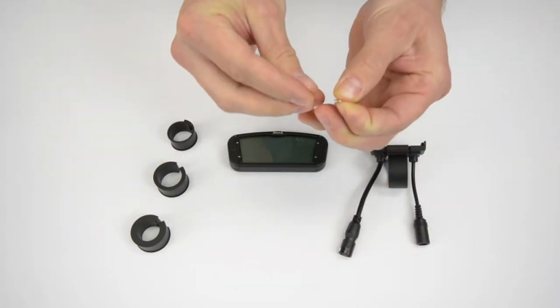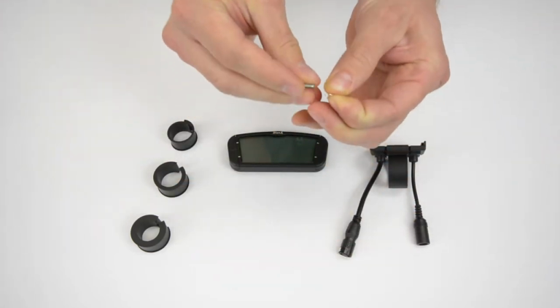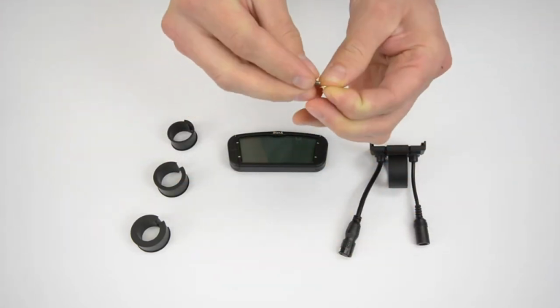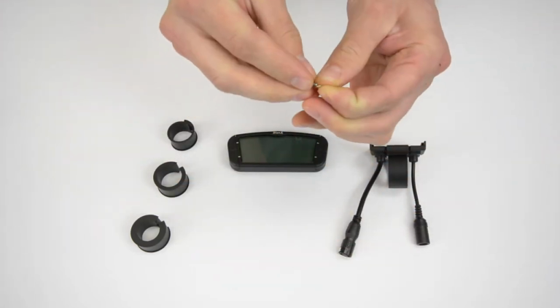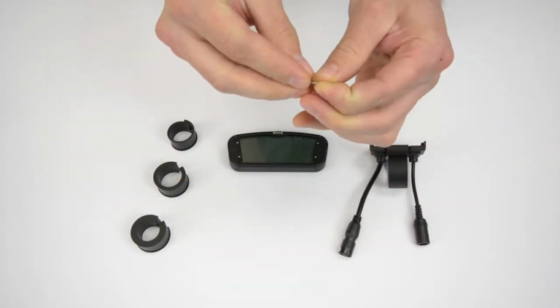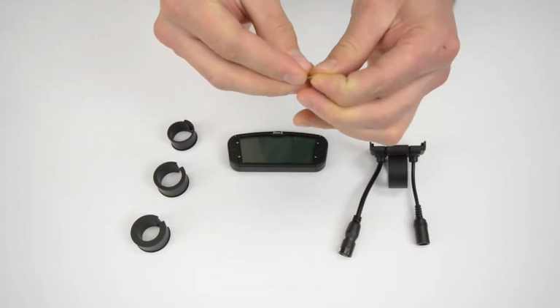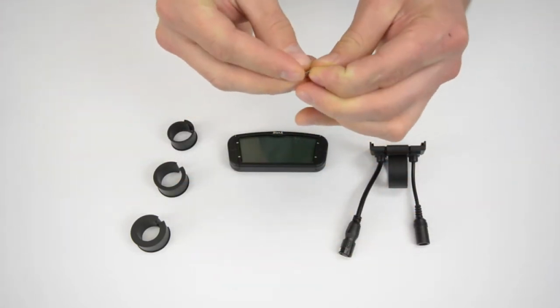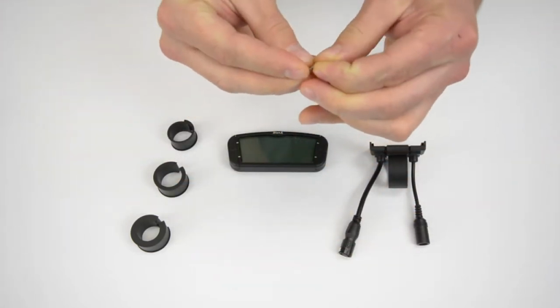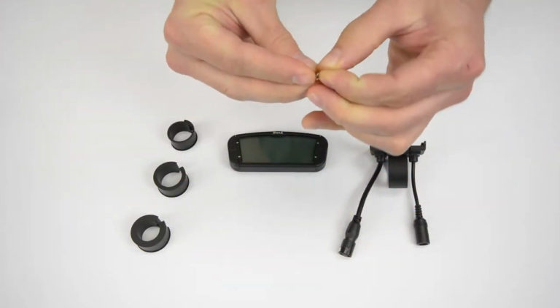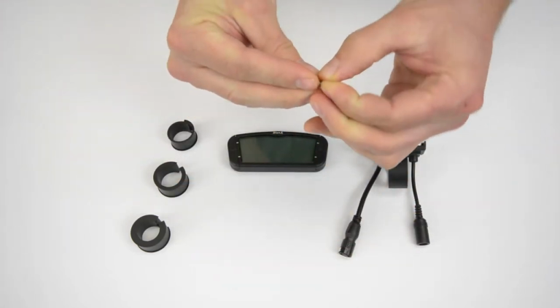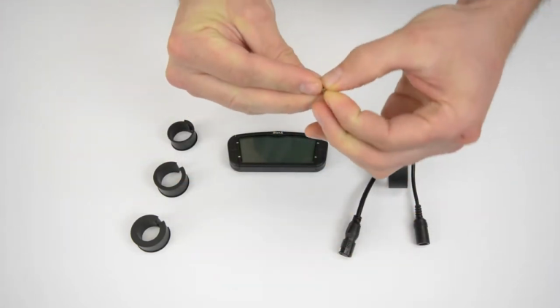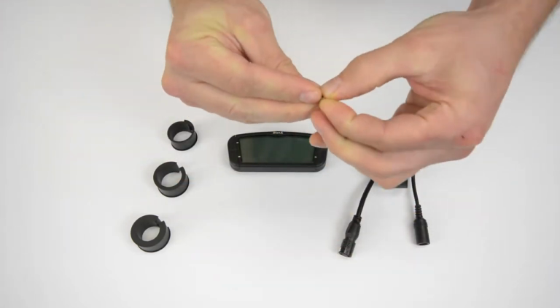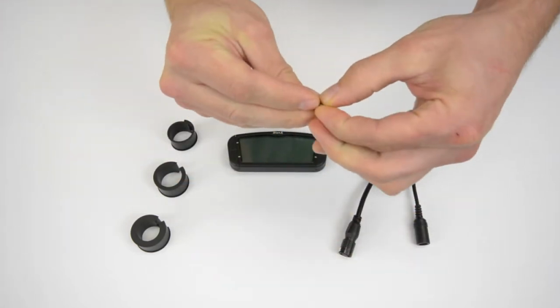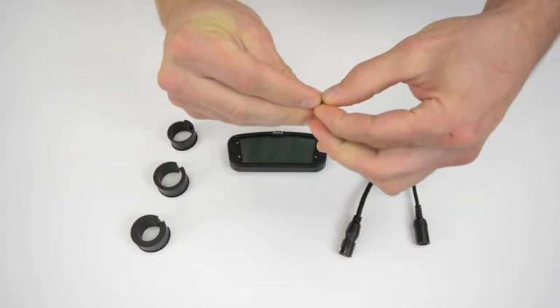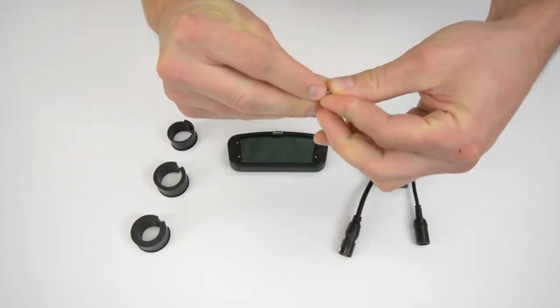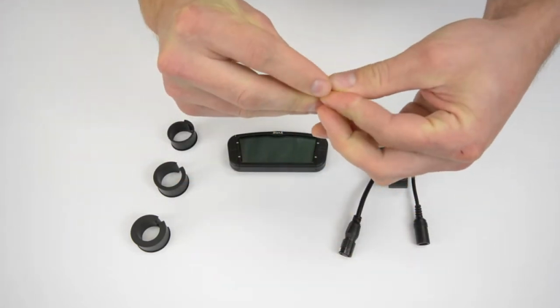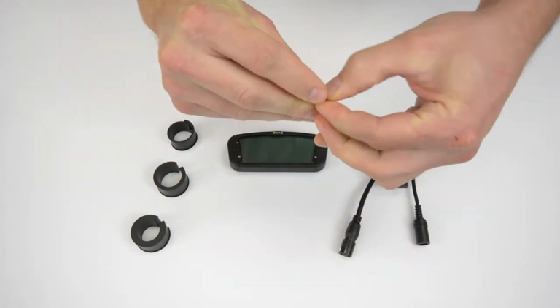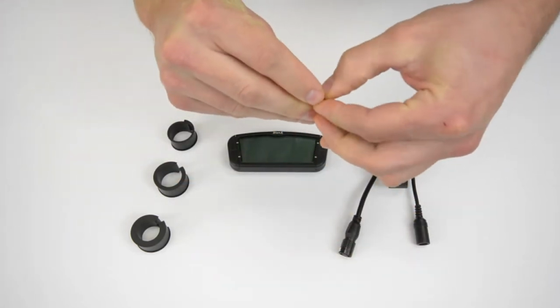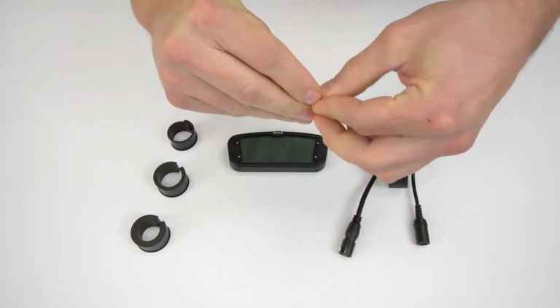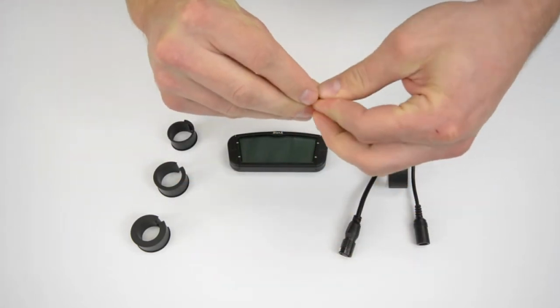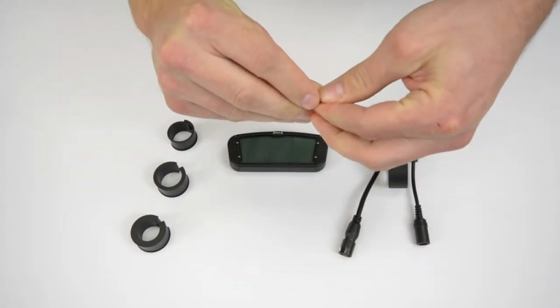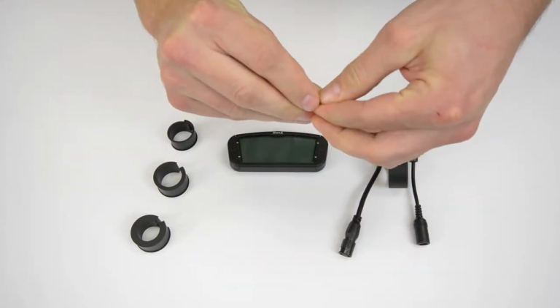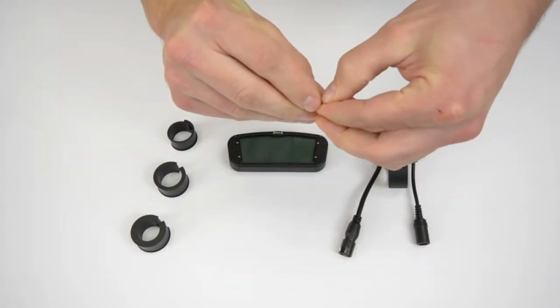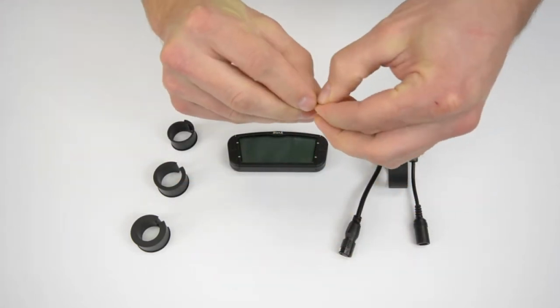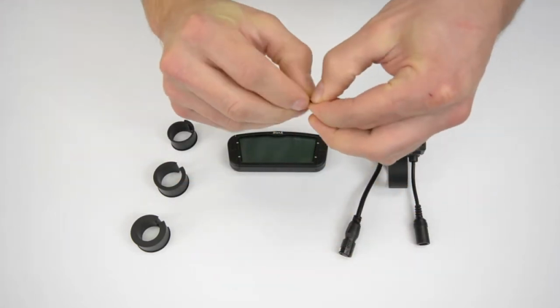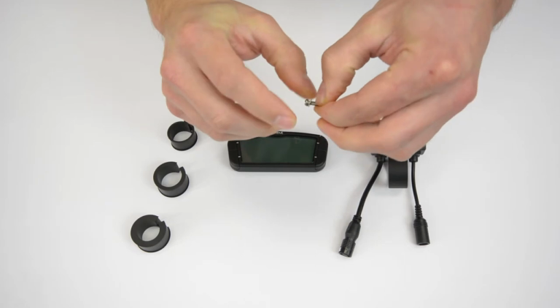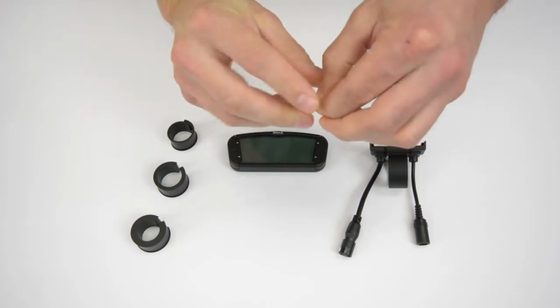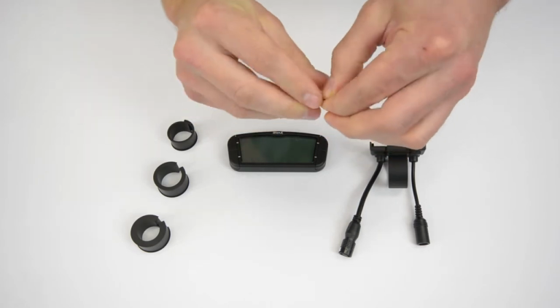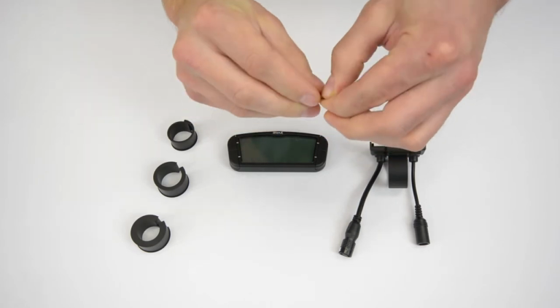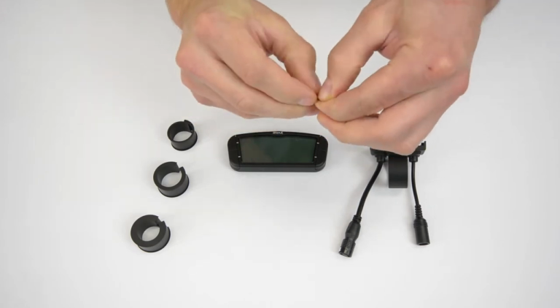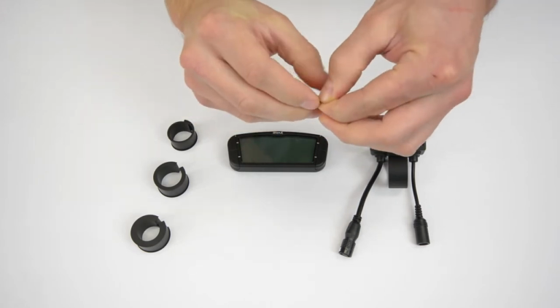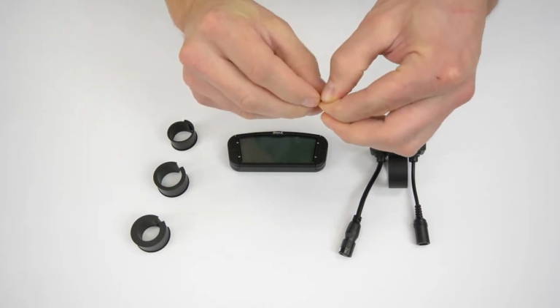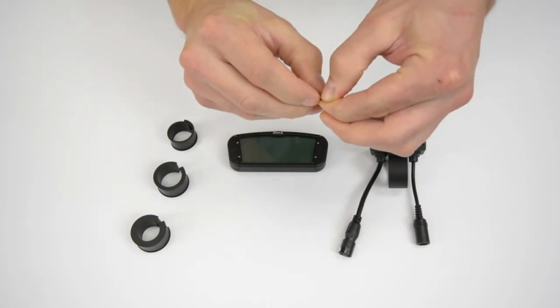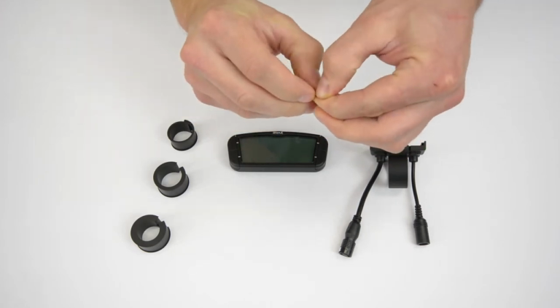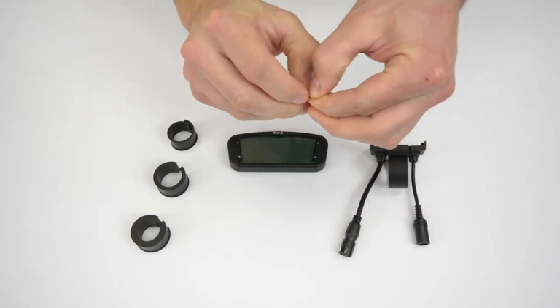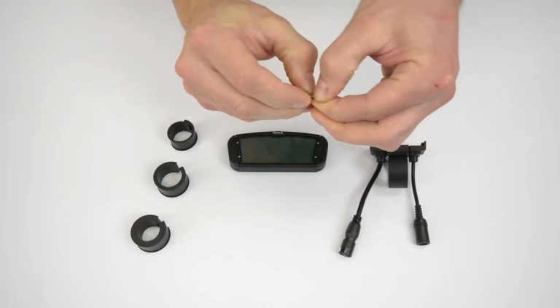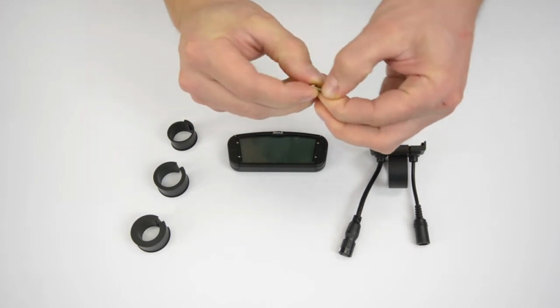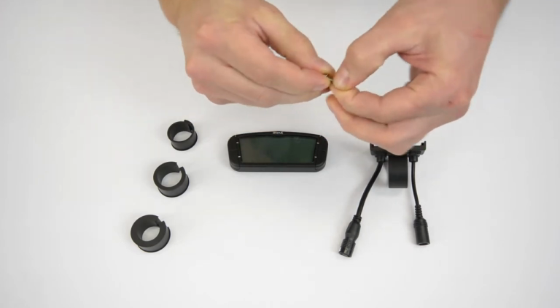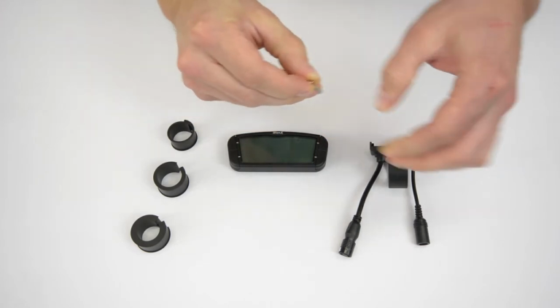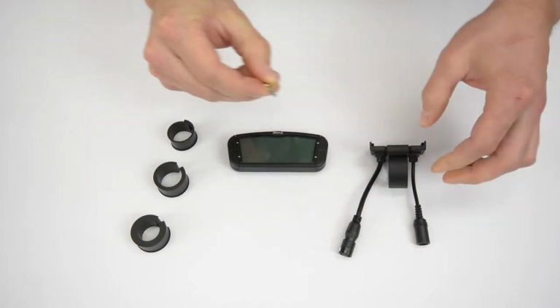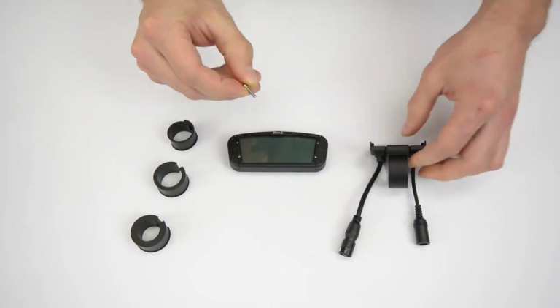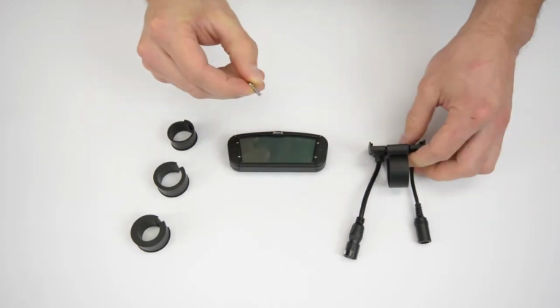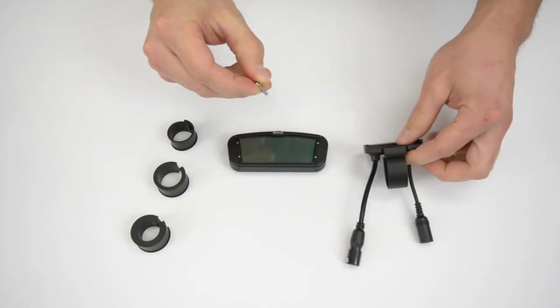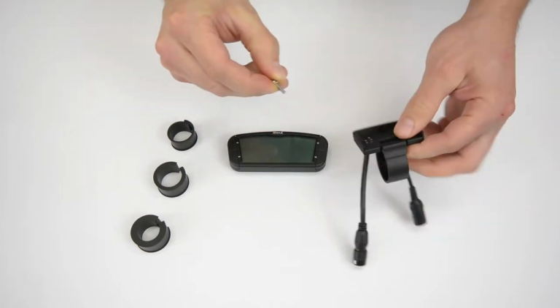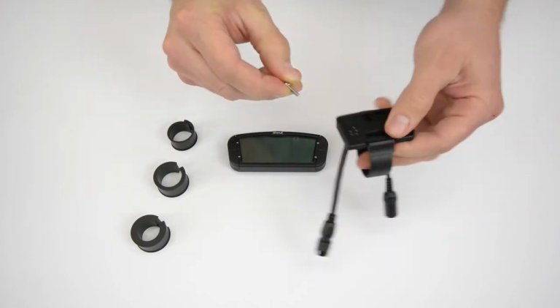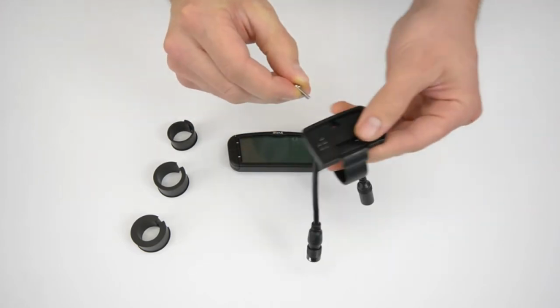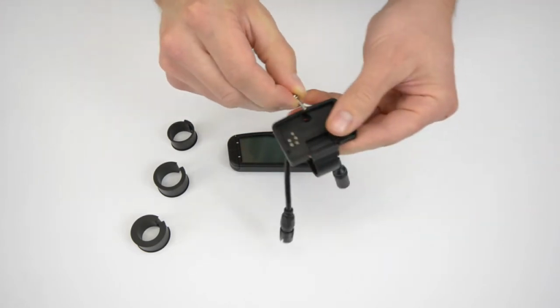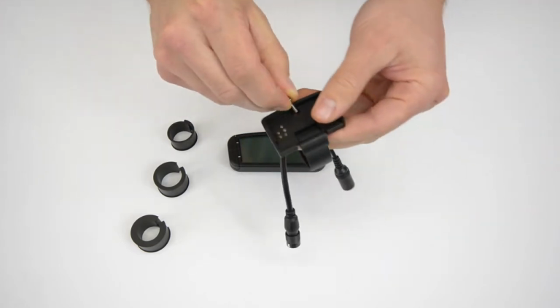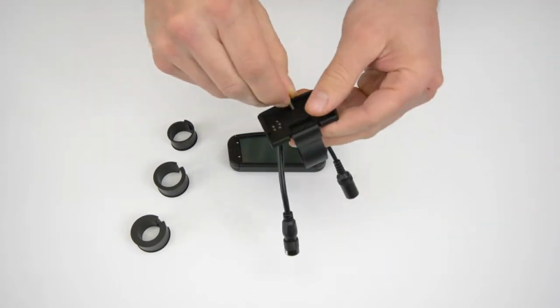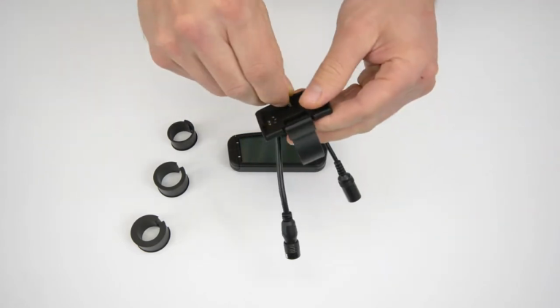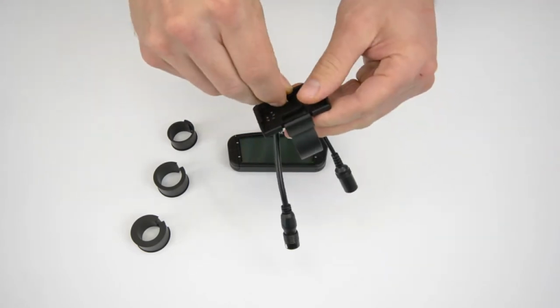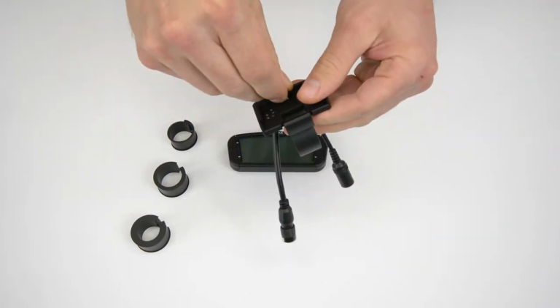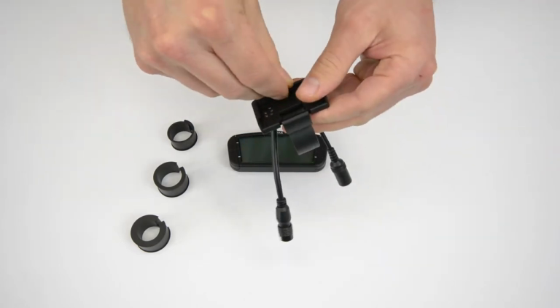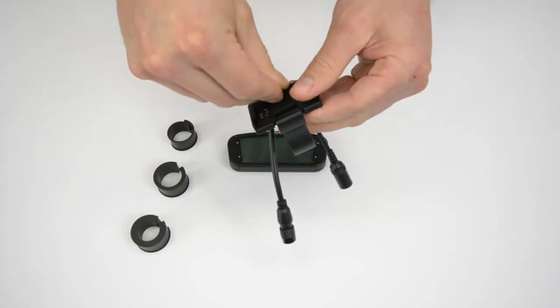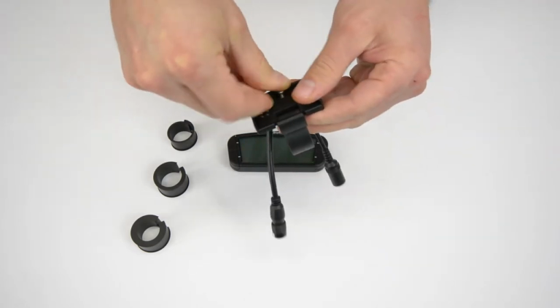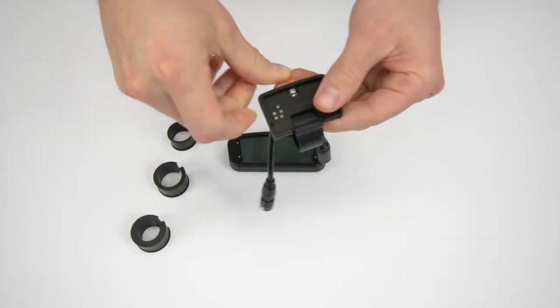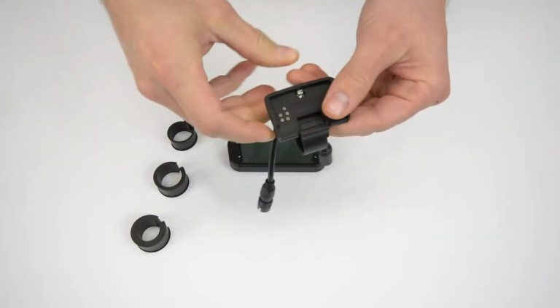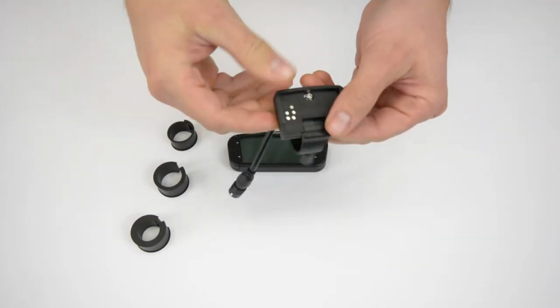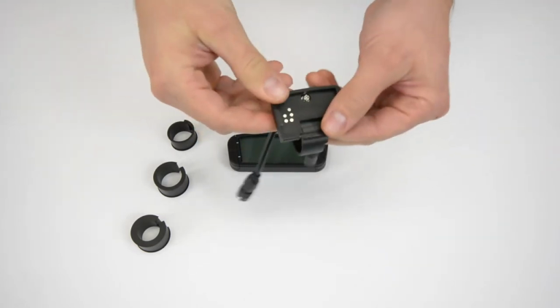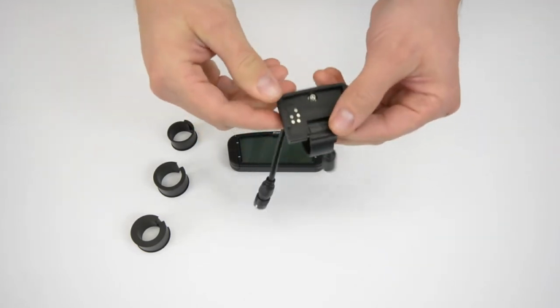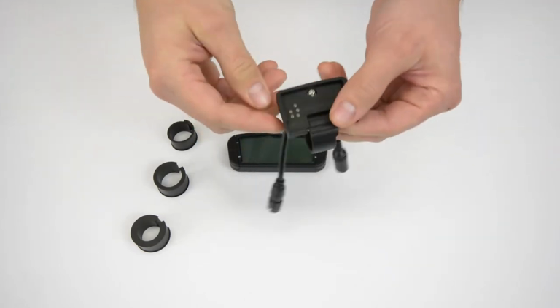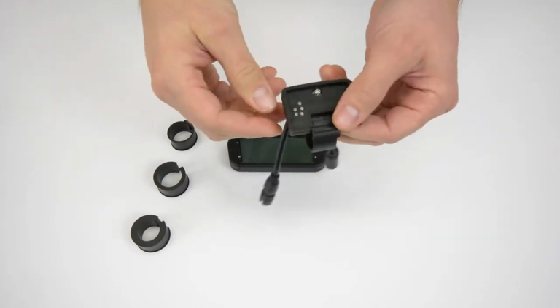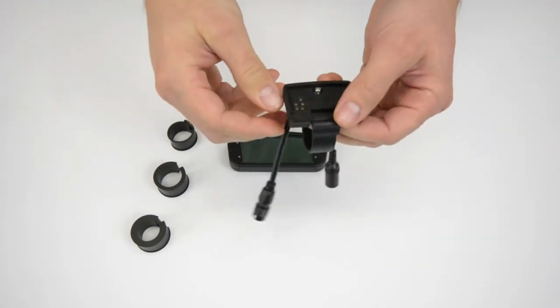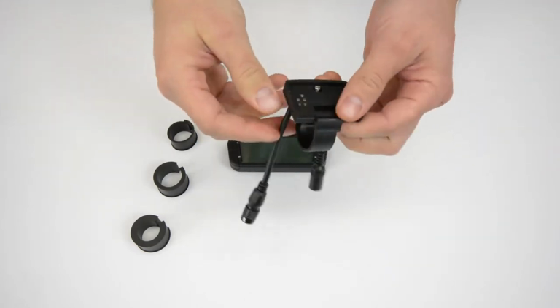Assemble the ring in bracket and place the washer under the head of the screw. It is best to complete this assembly over a bench.